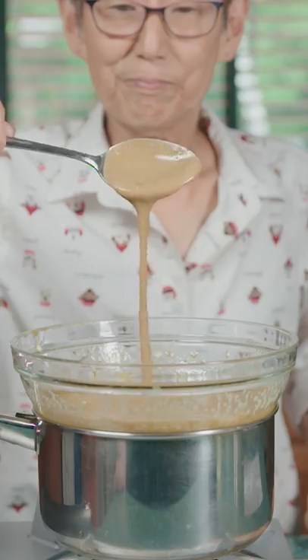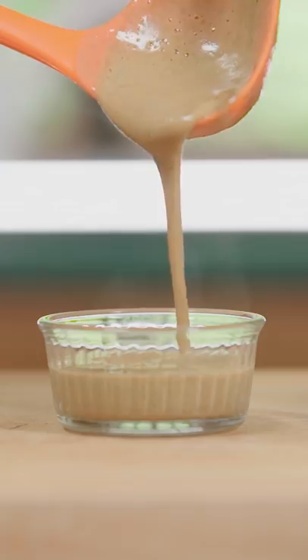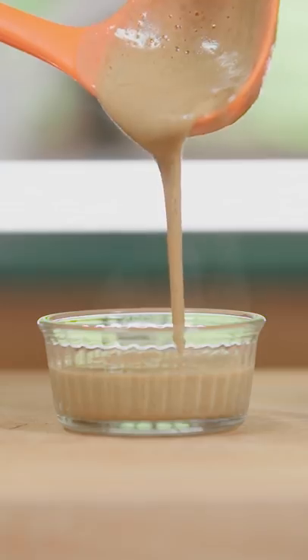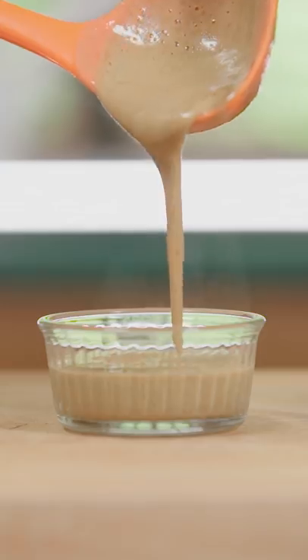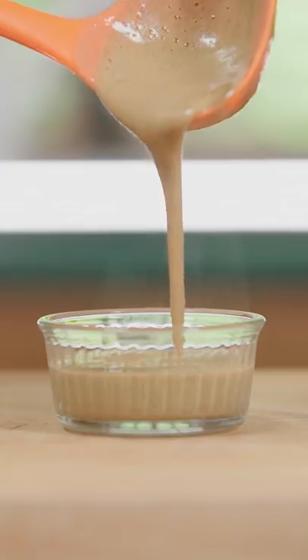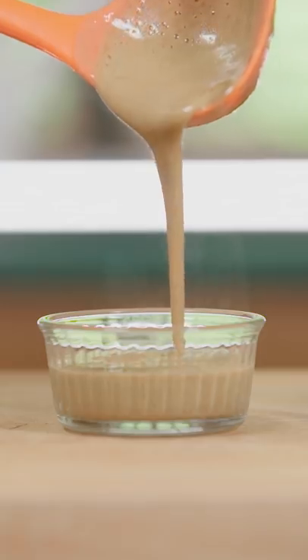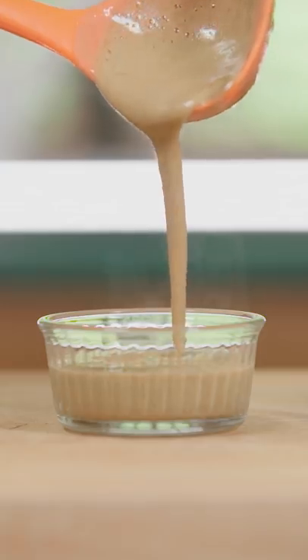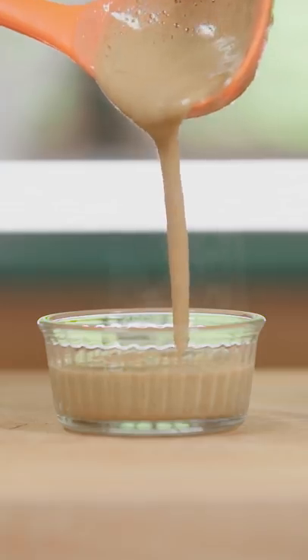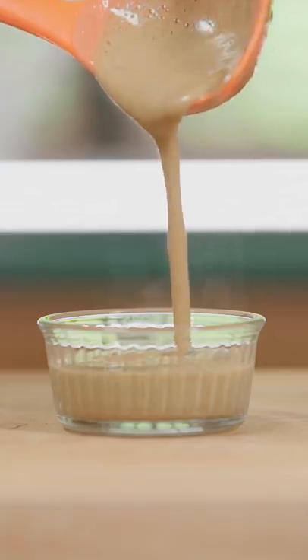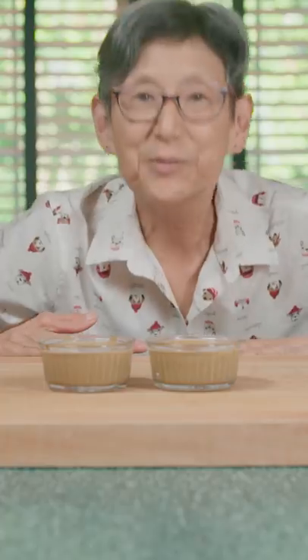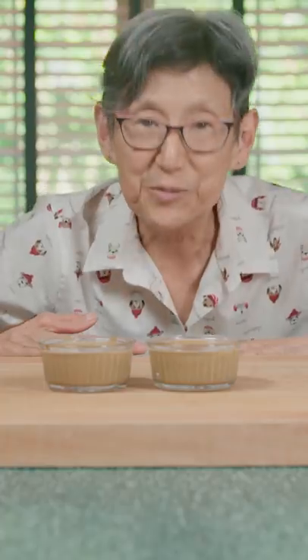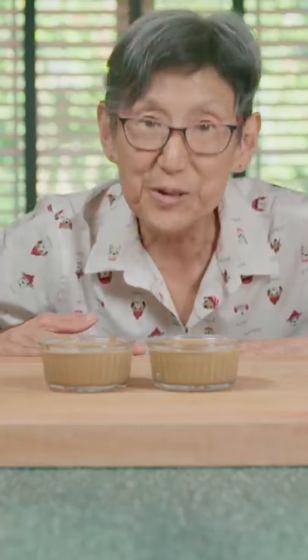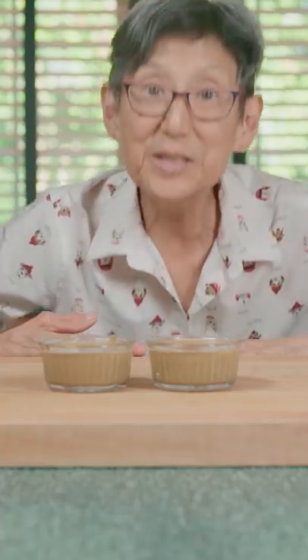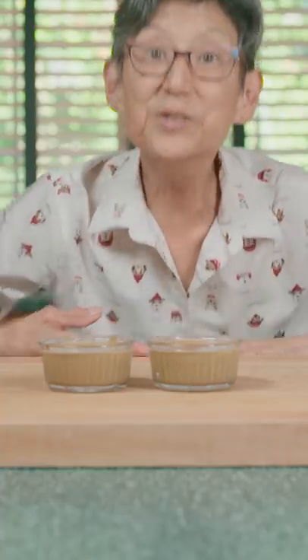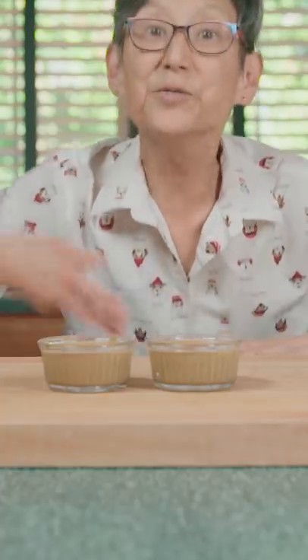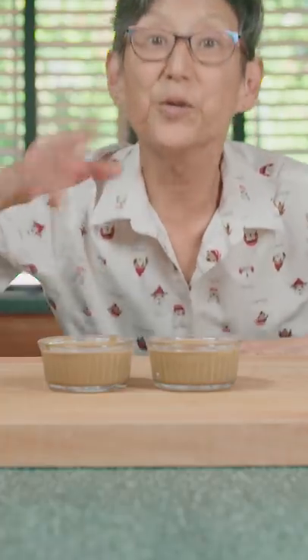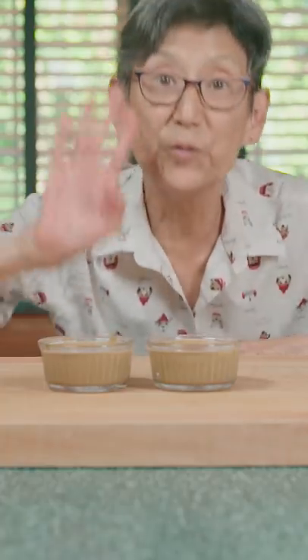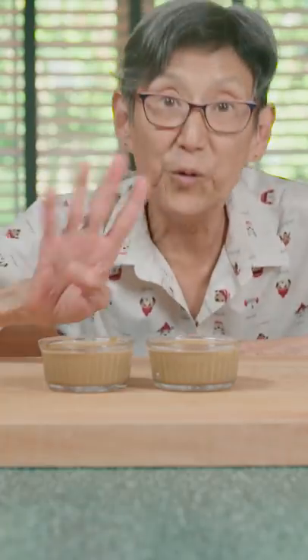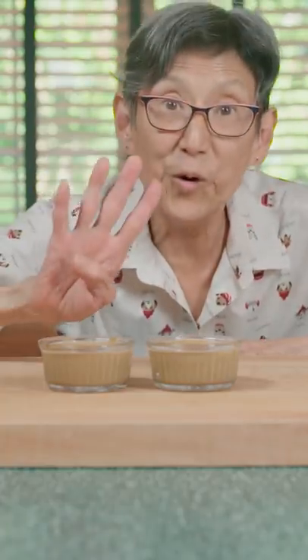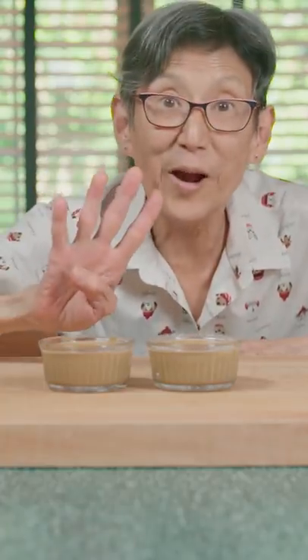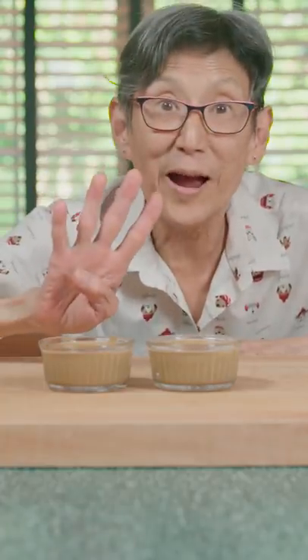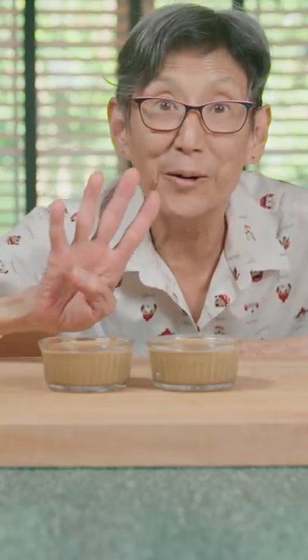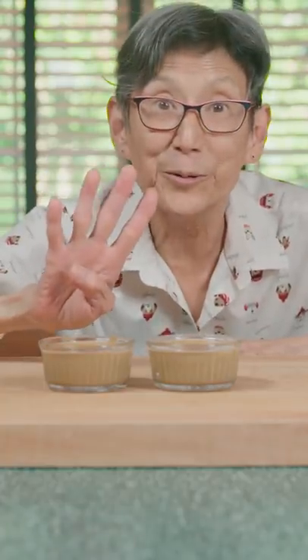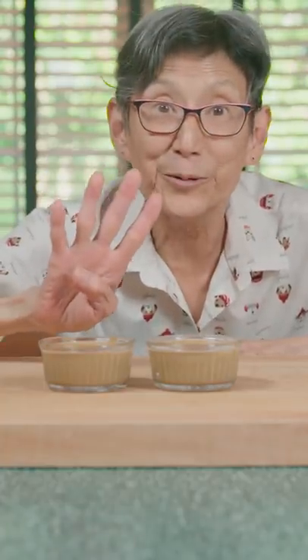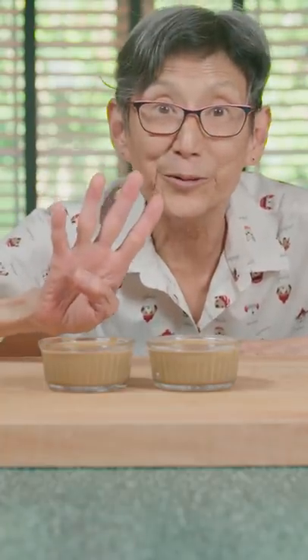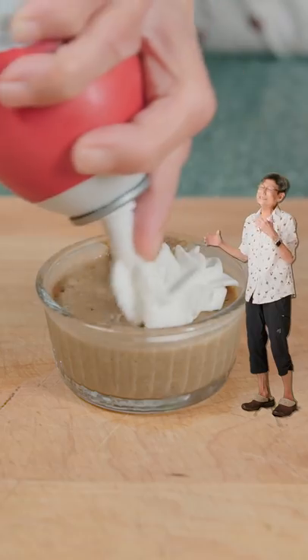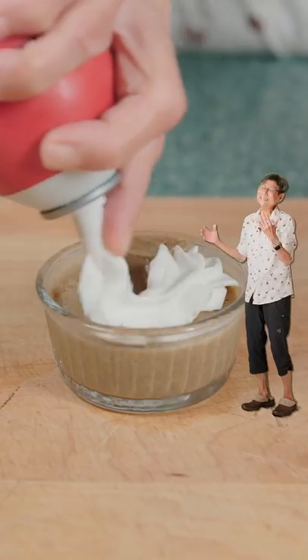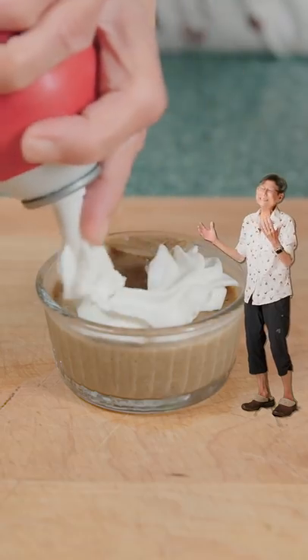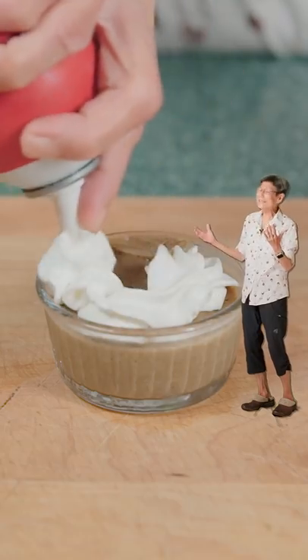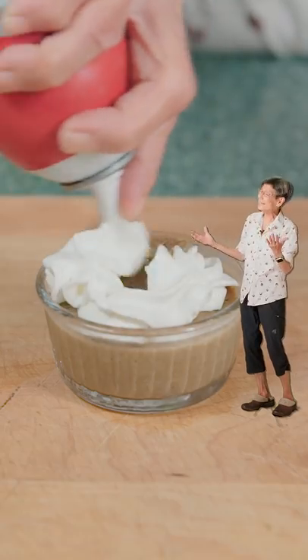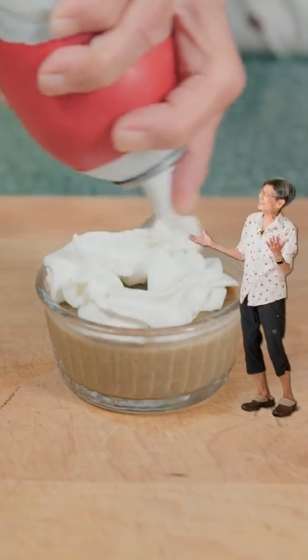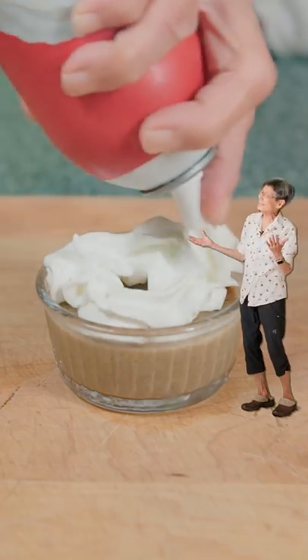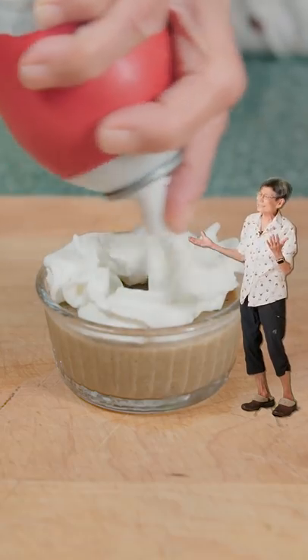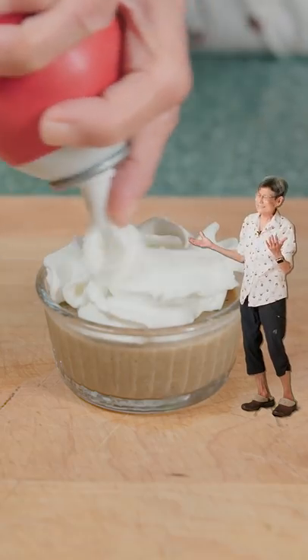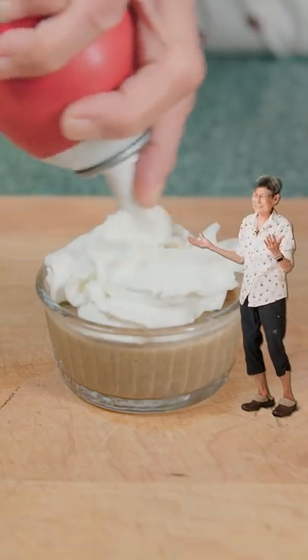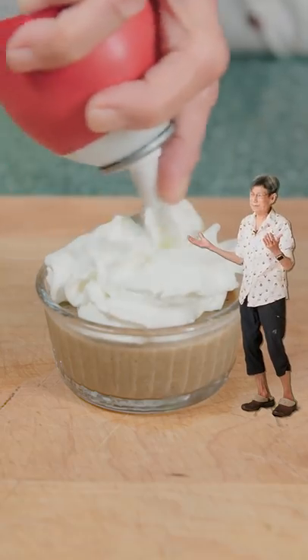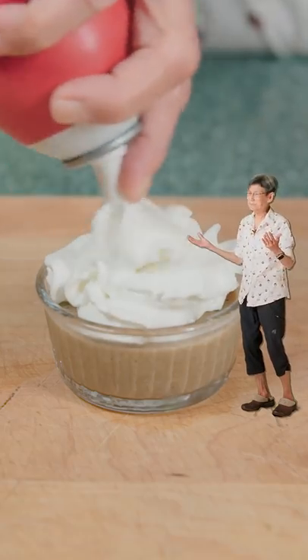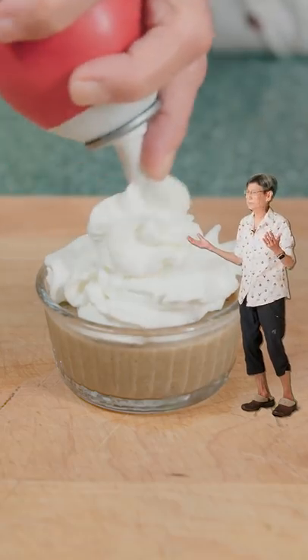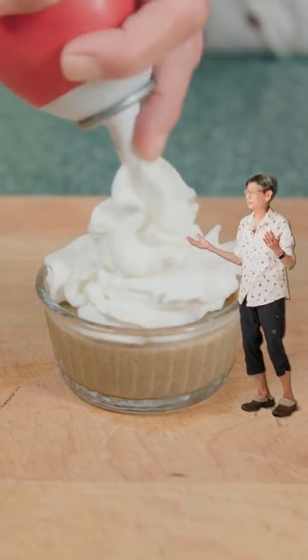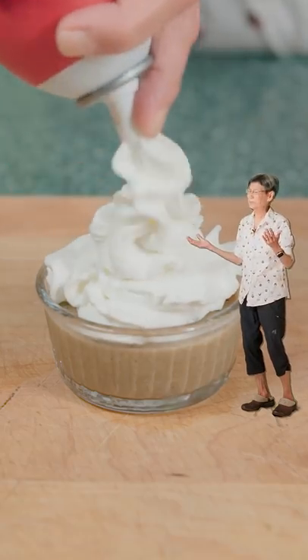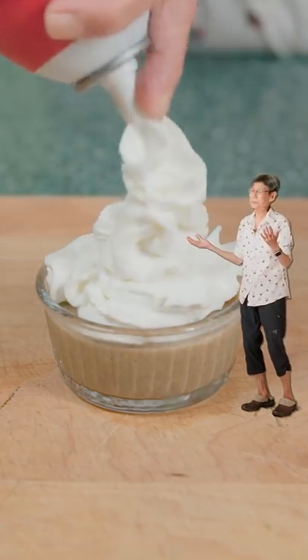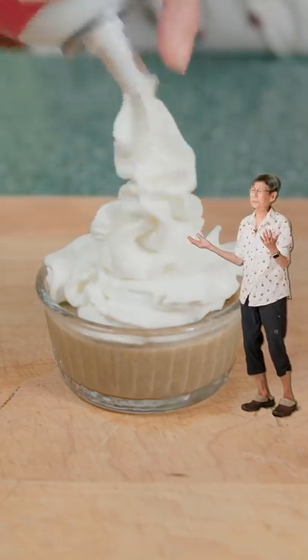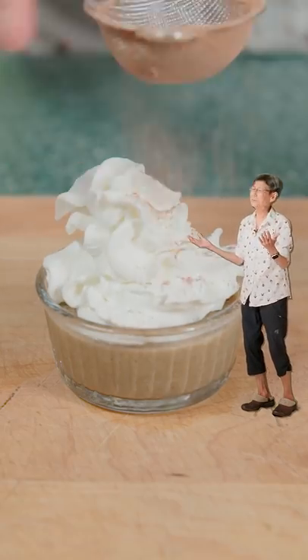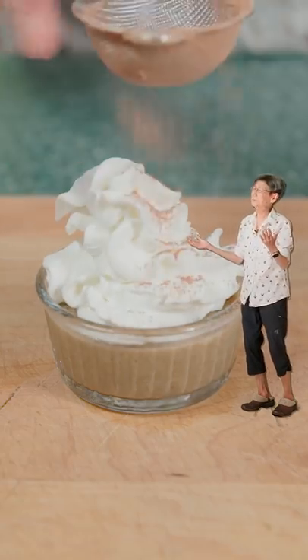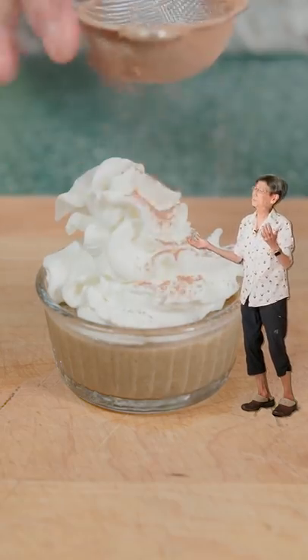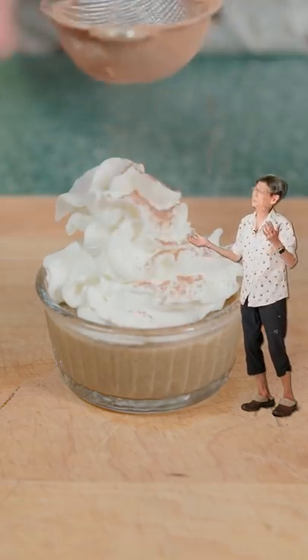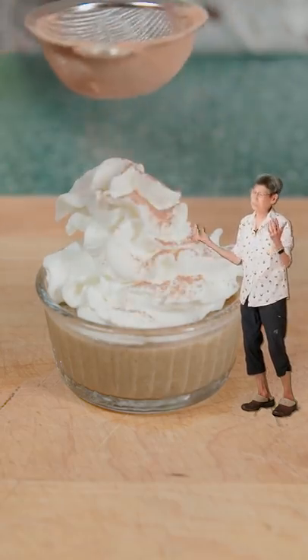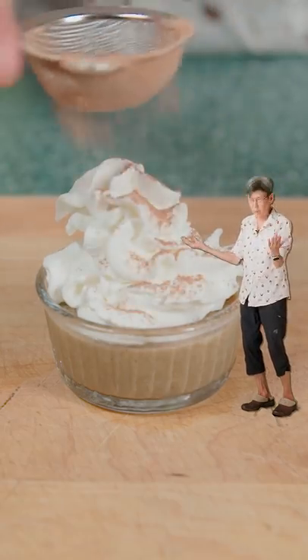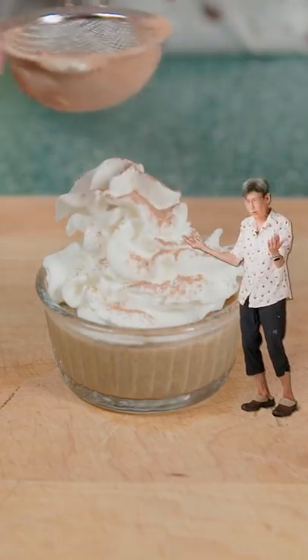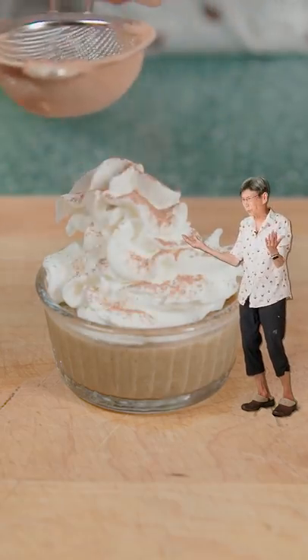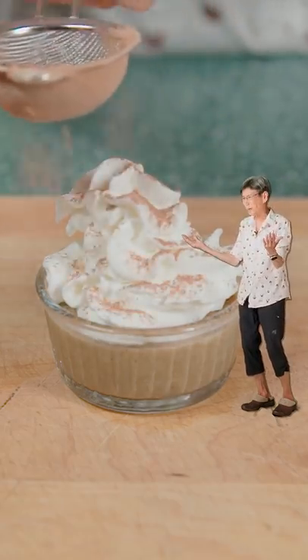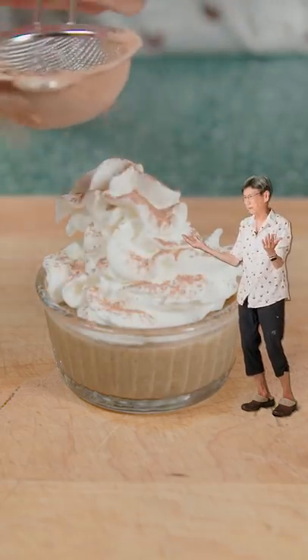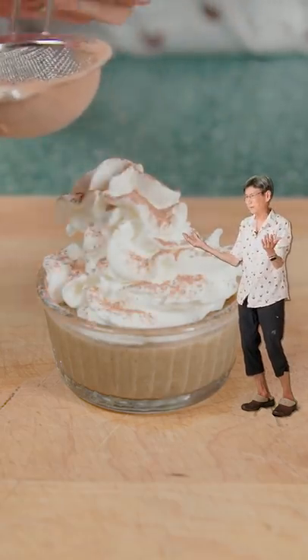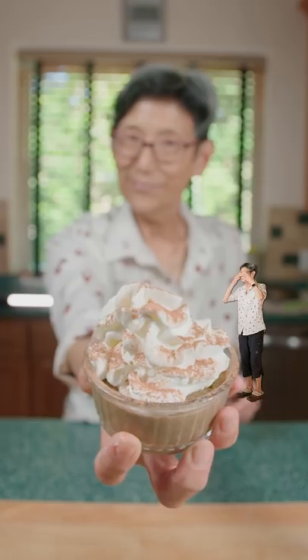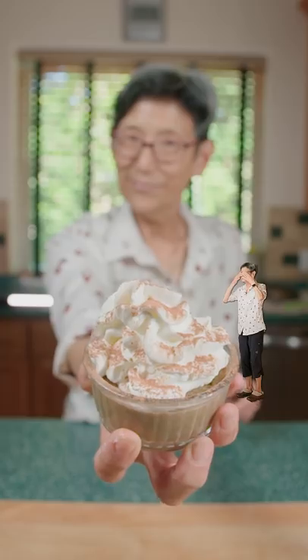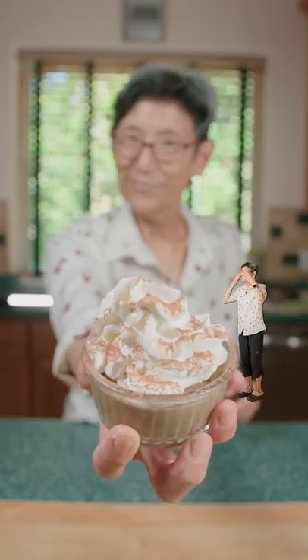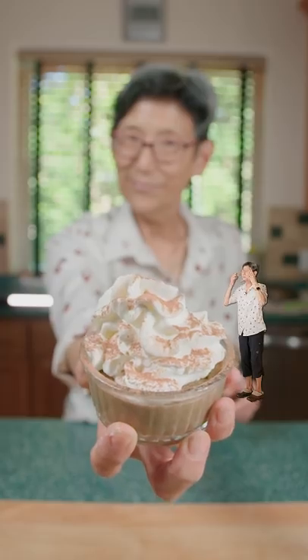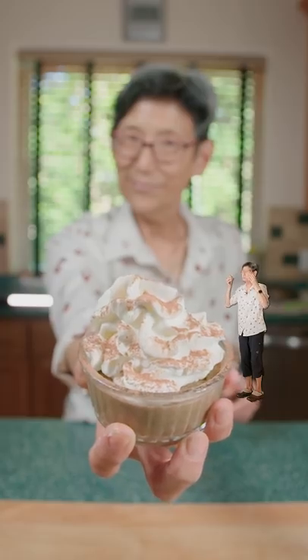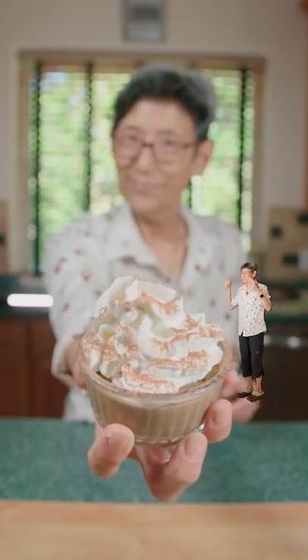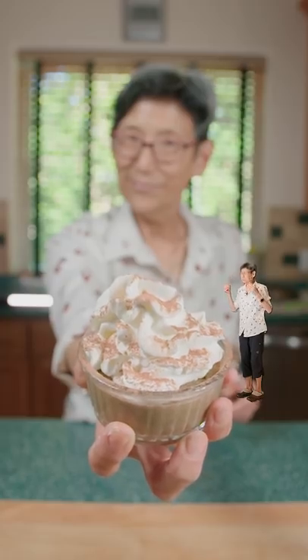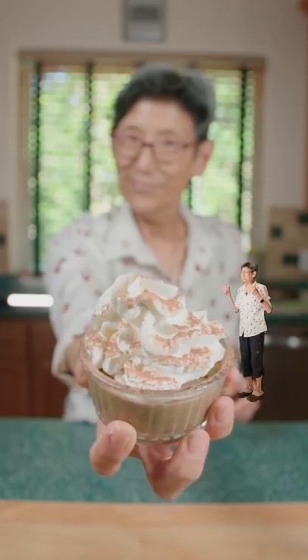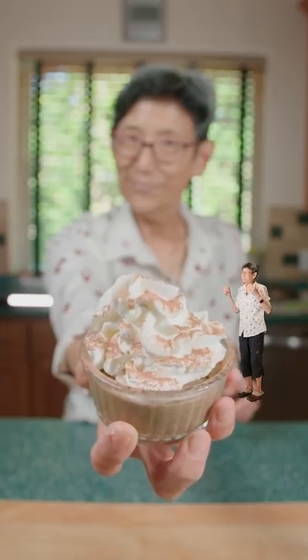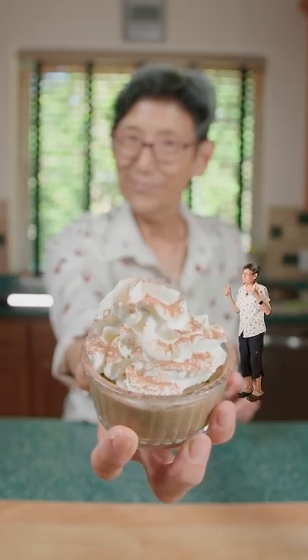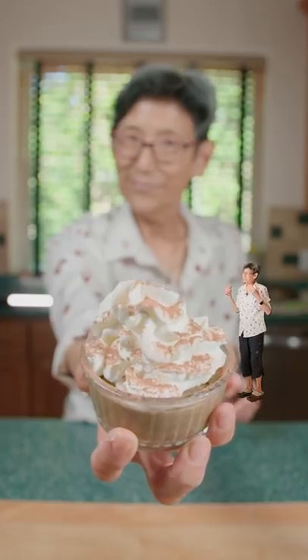Pour into a dish and freeze for four hours. Top it with whipped cream and cocoa powder. It's so beautiful.